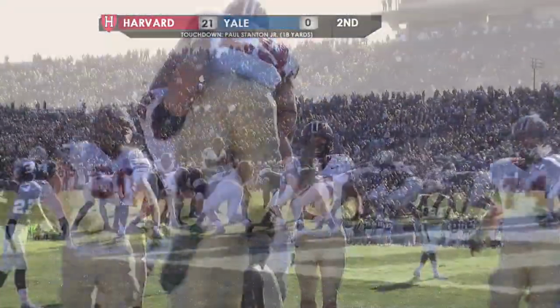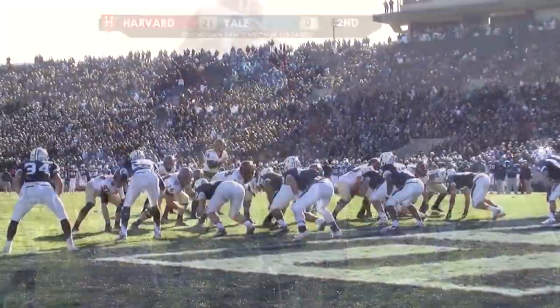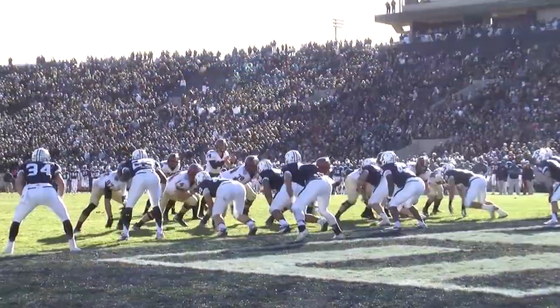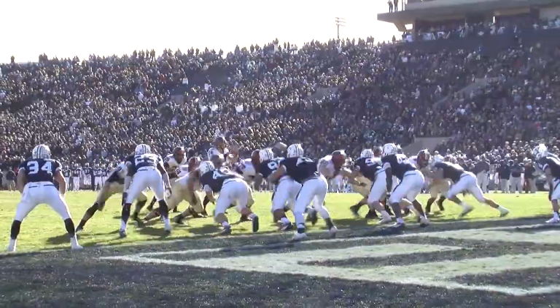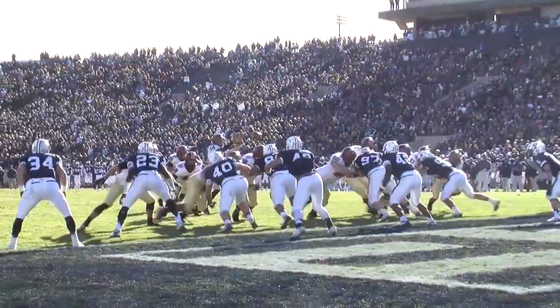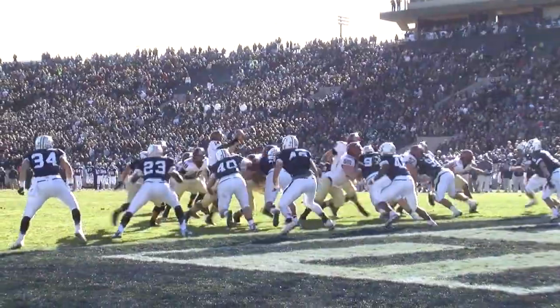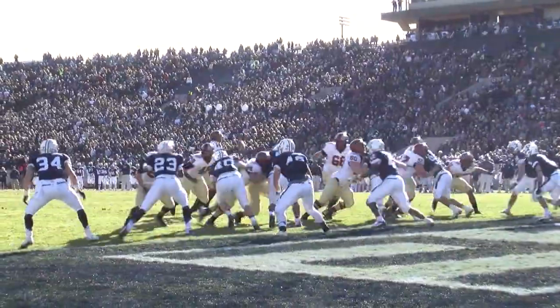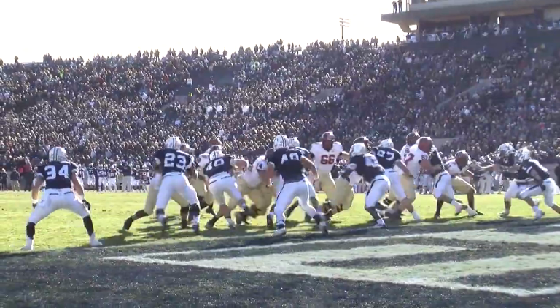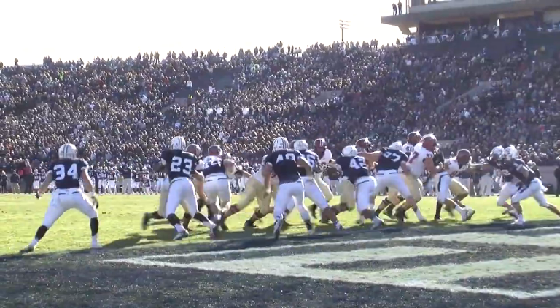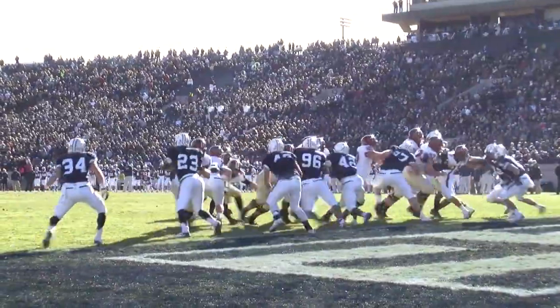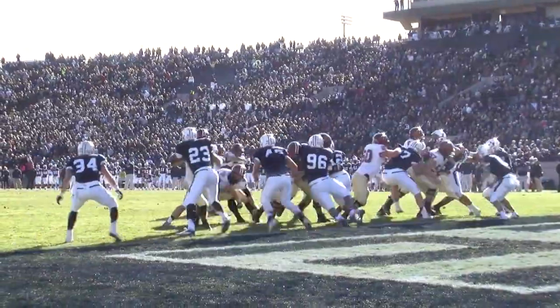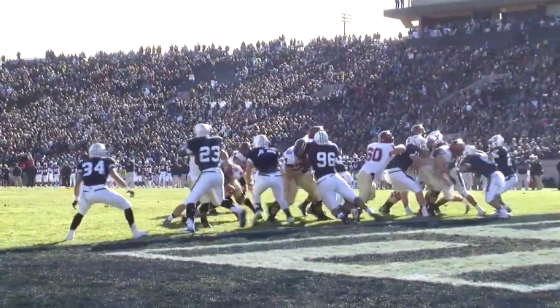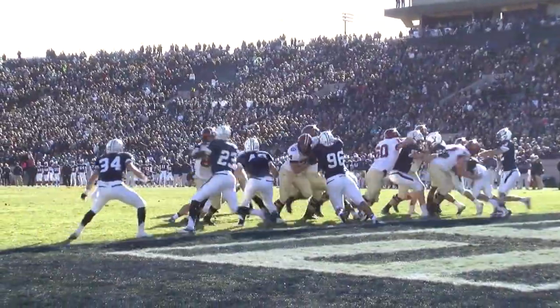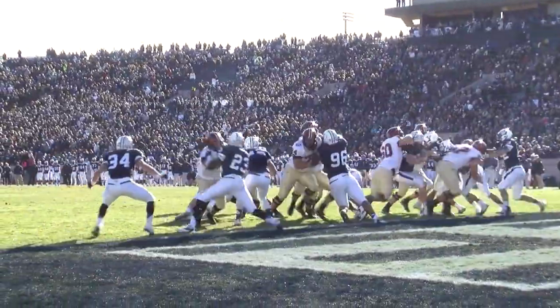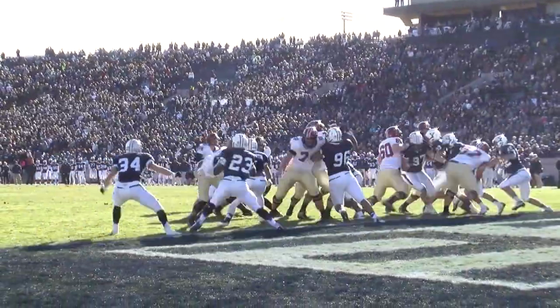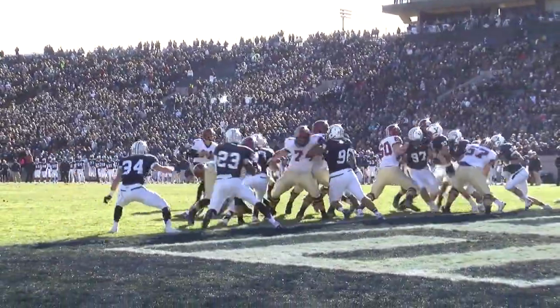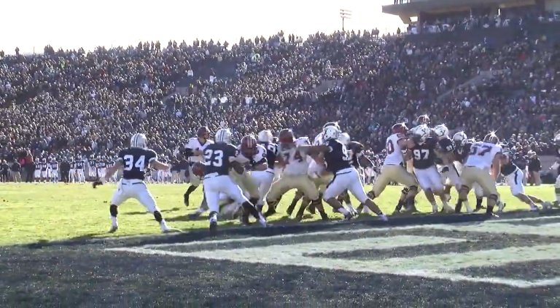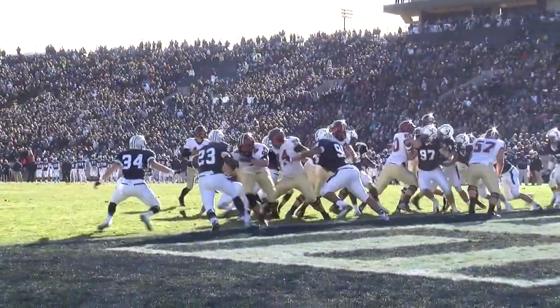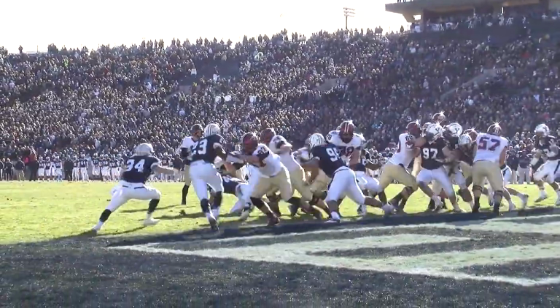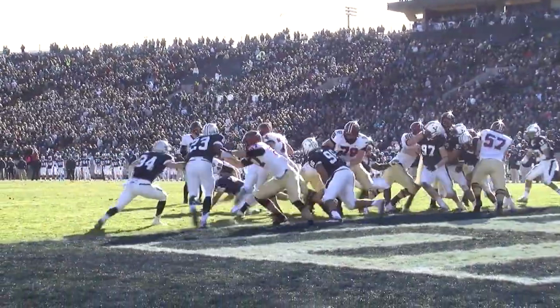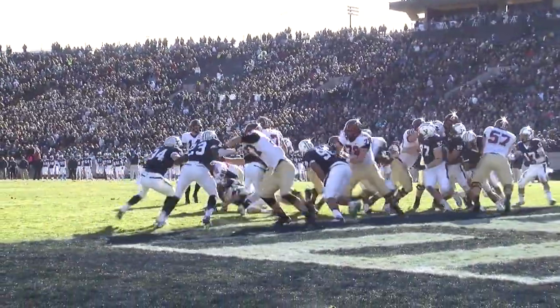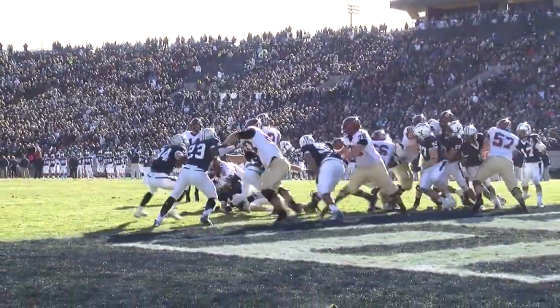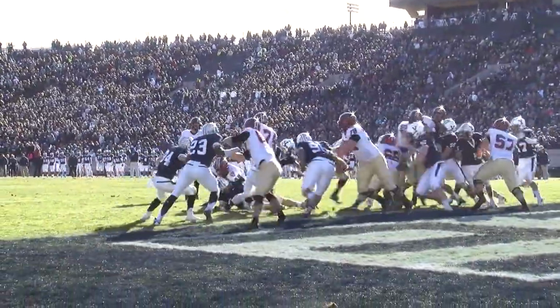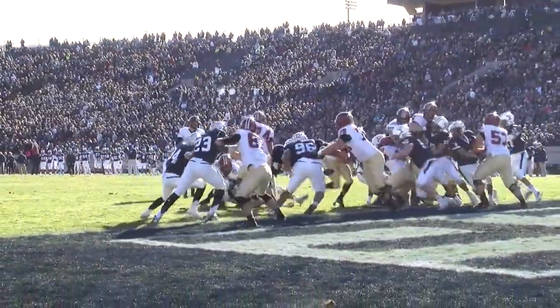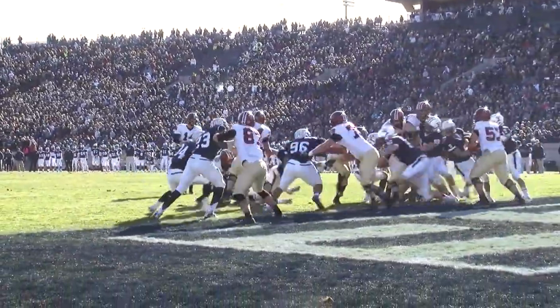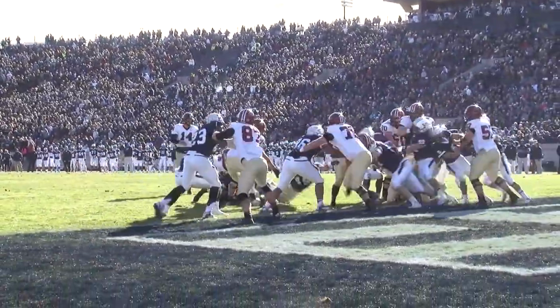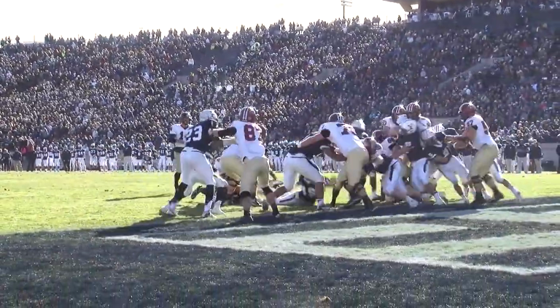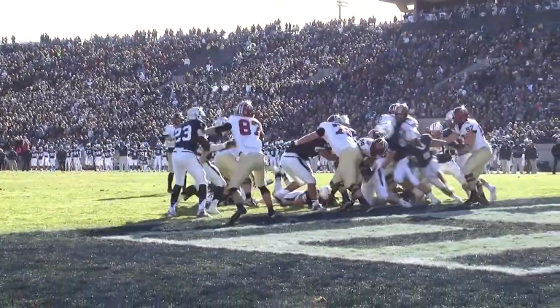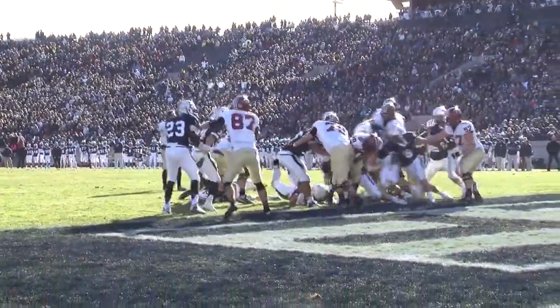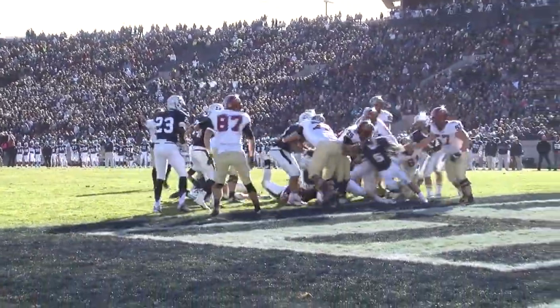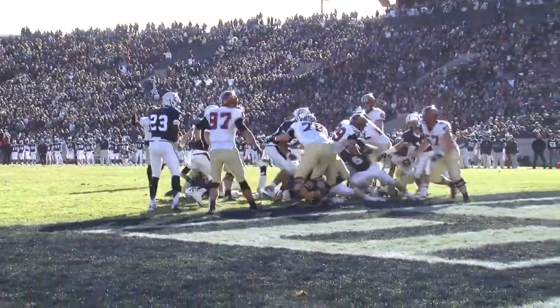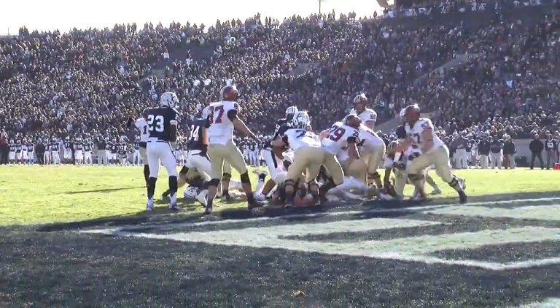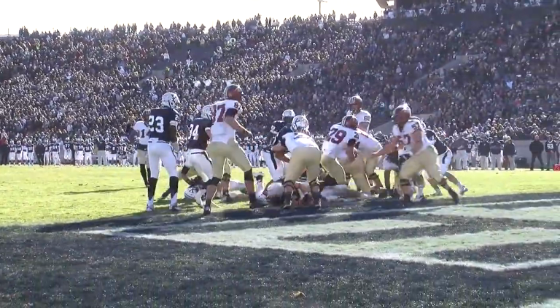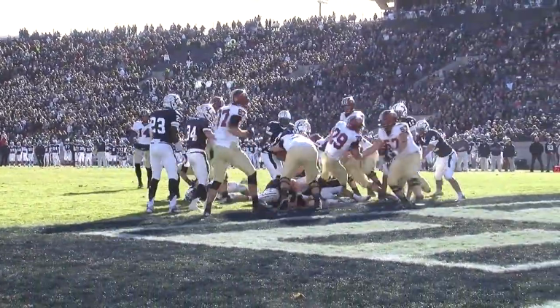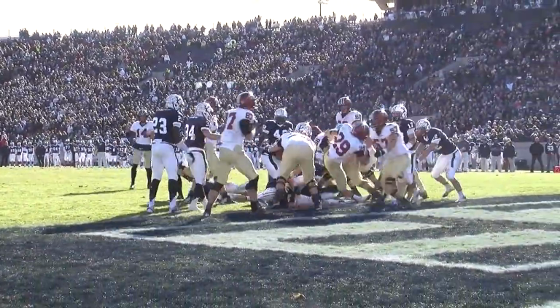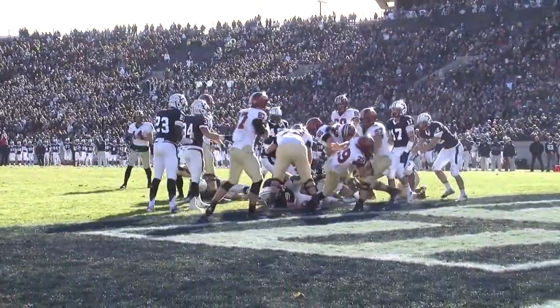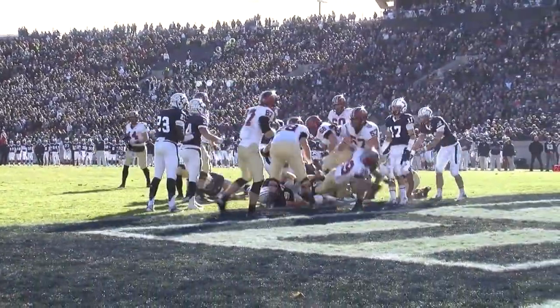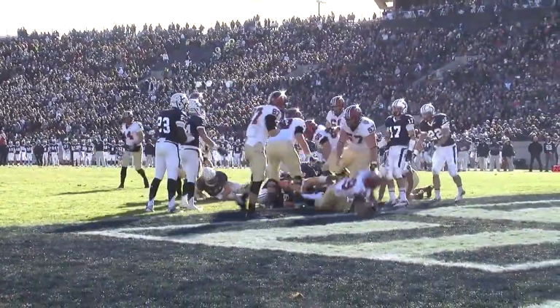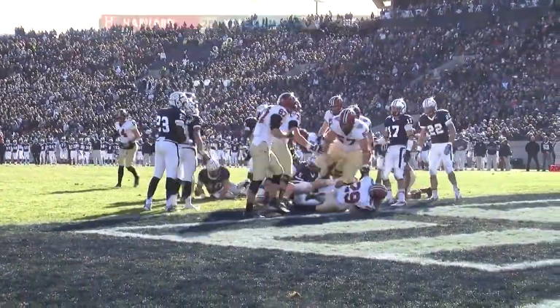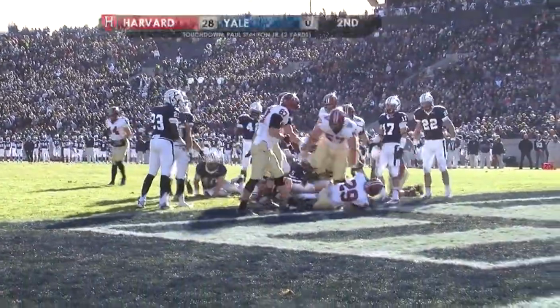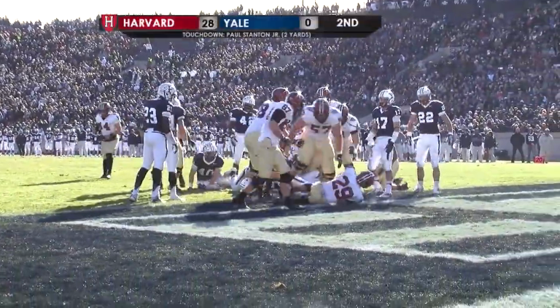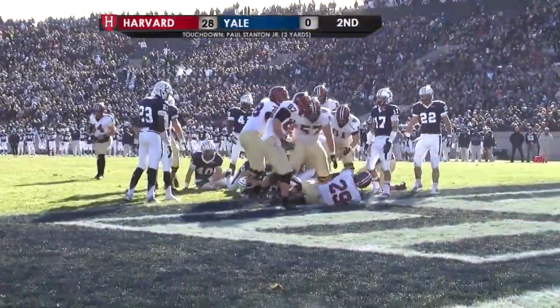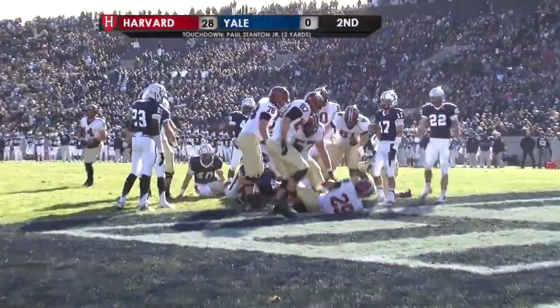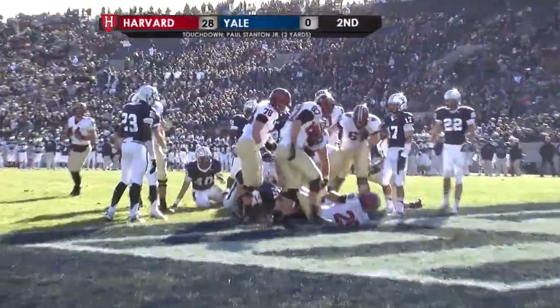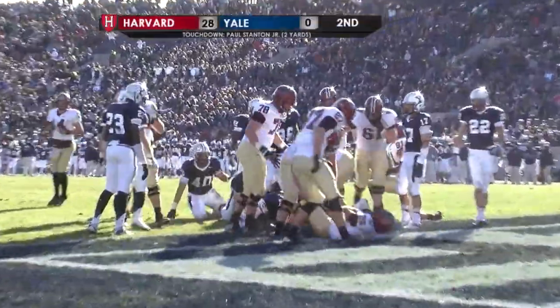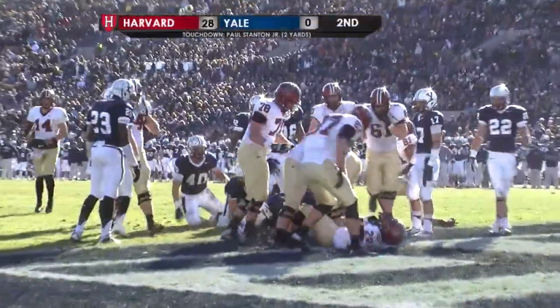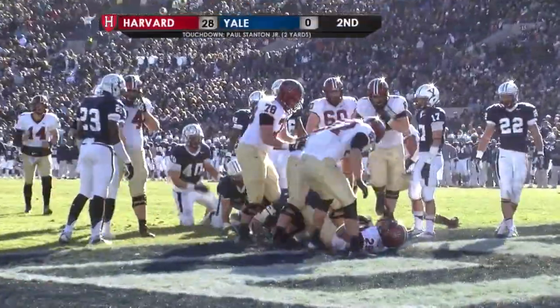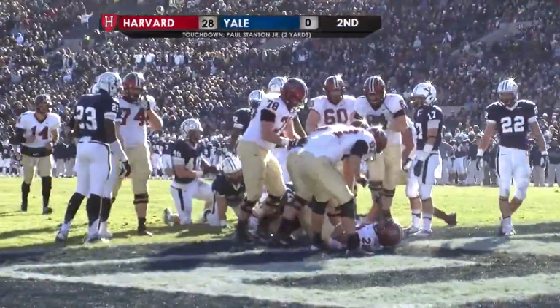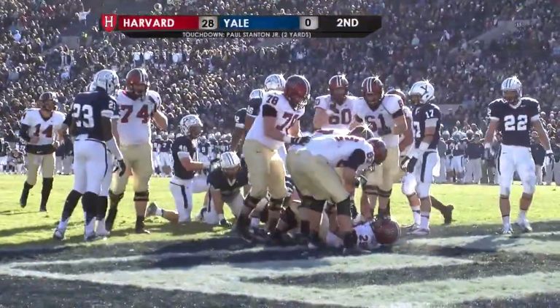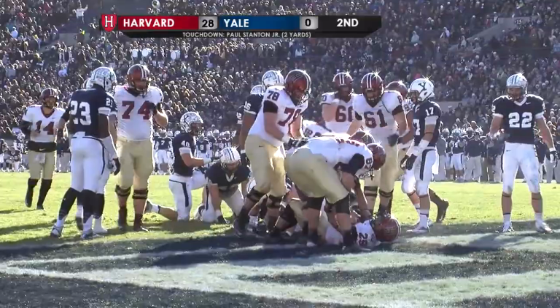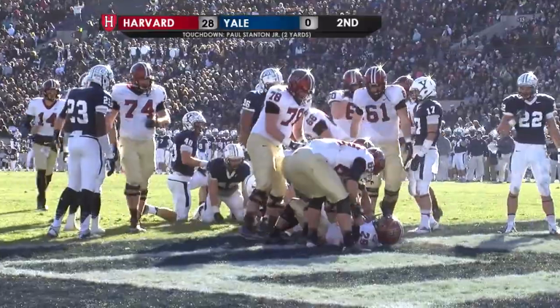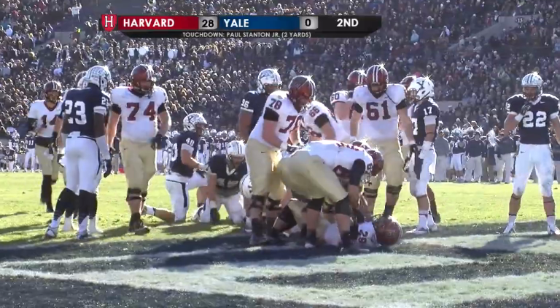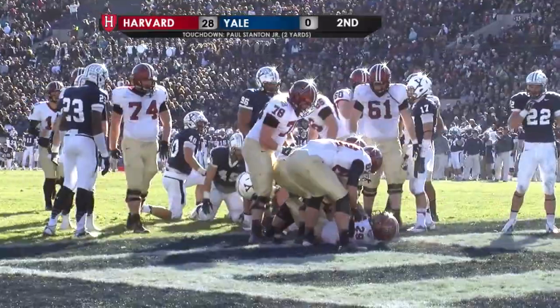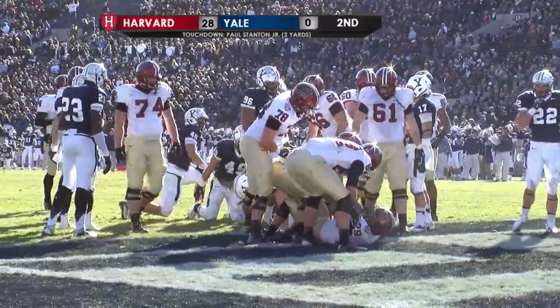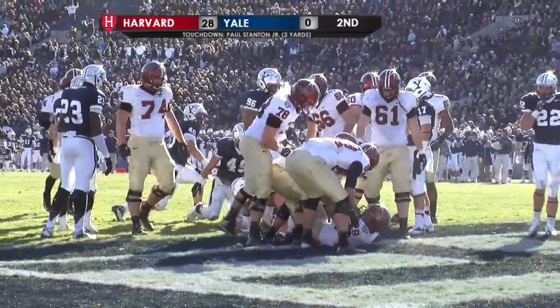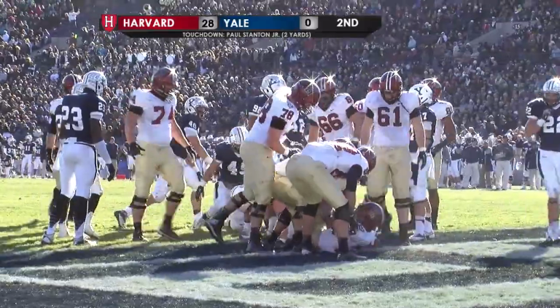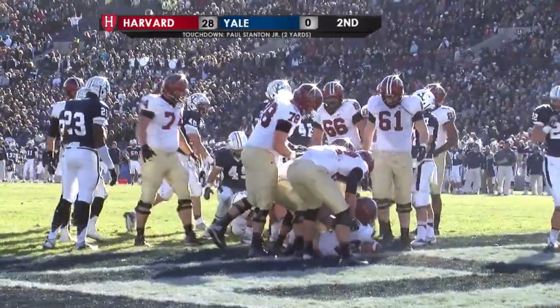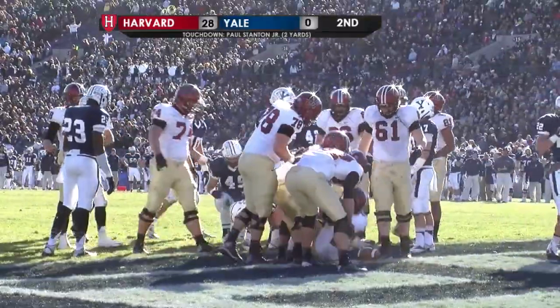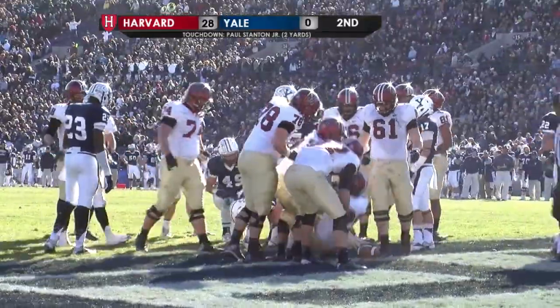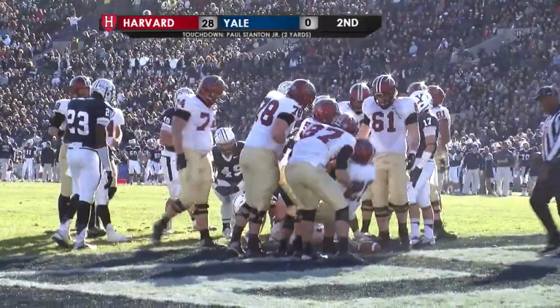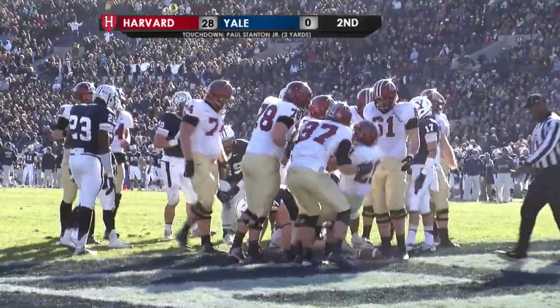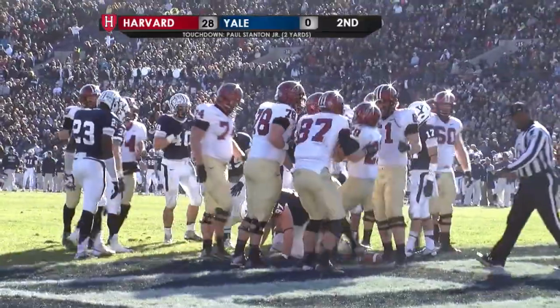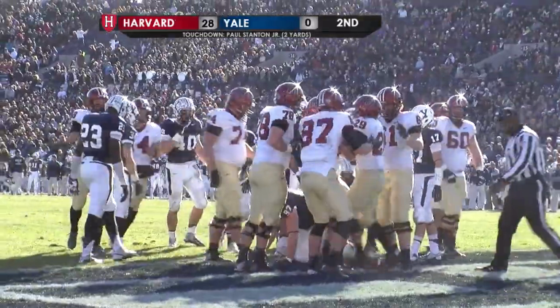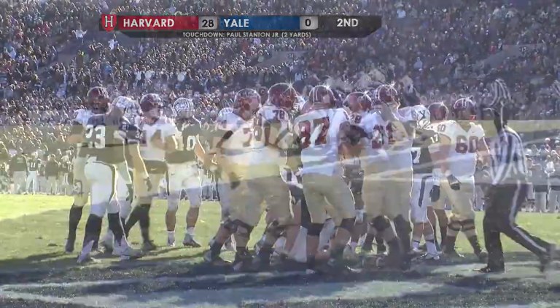Tight formation, they bring the beef, they give it to Stanton. Stanton drives forward, and Stanton is into the end zone.